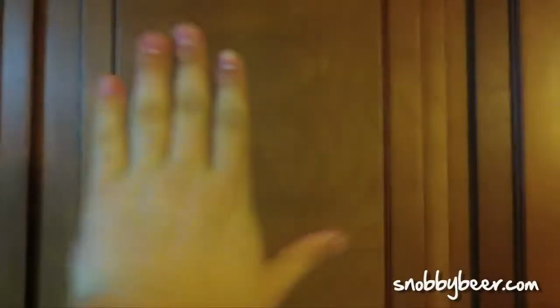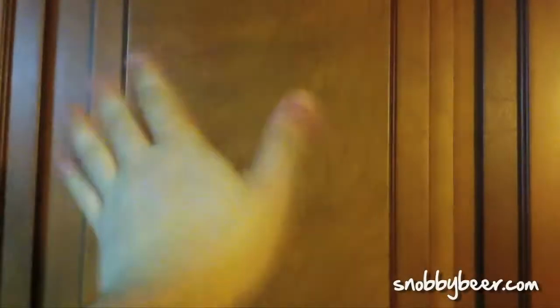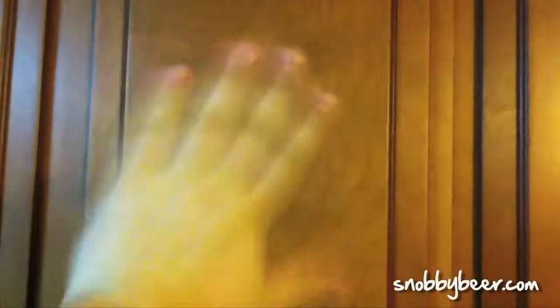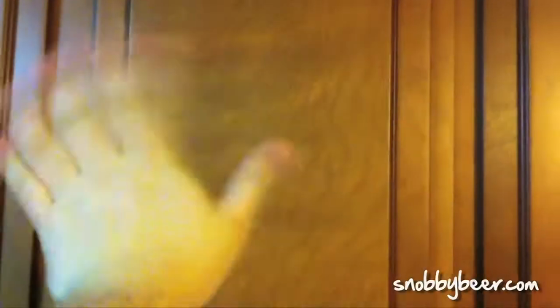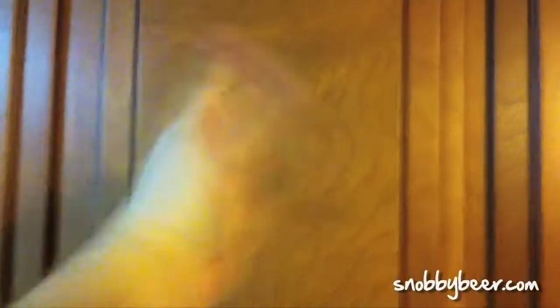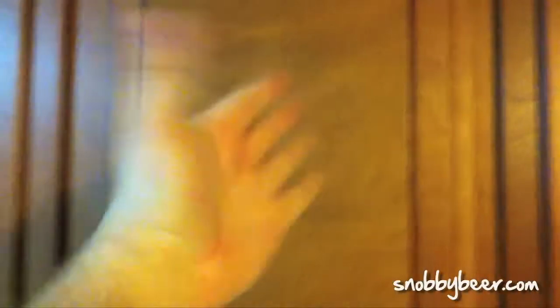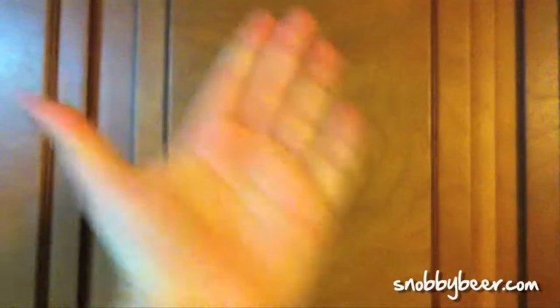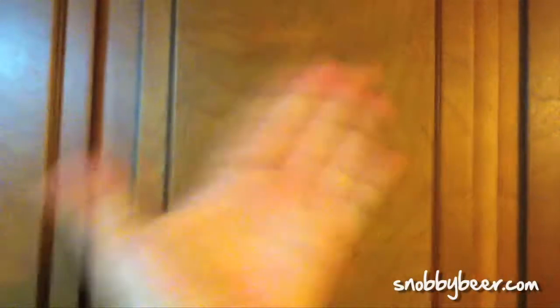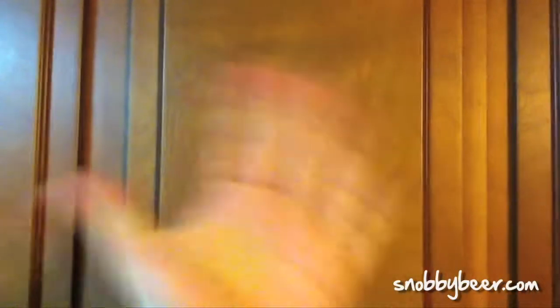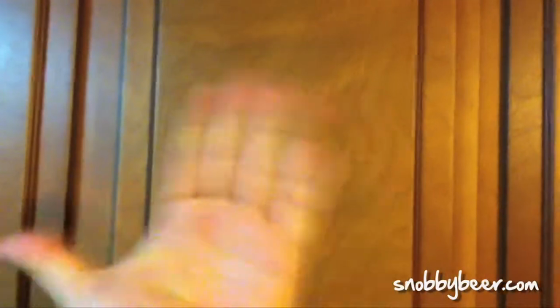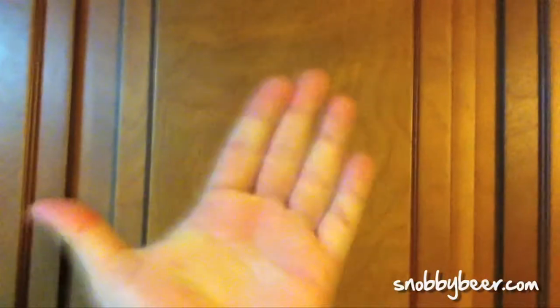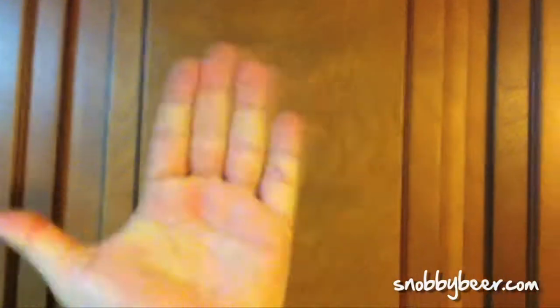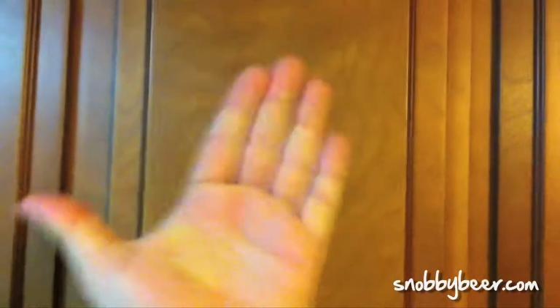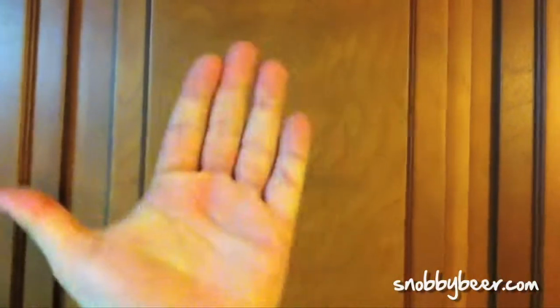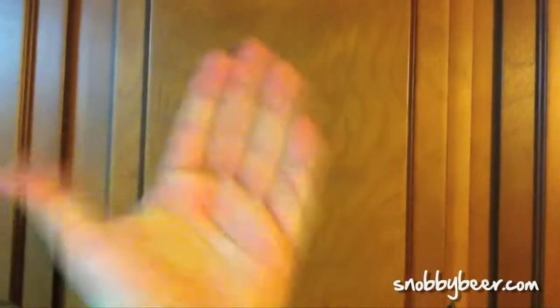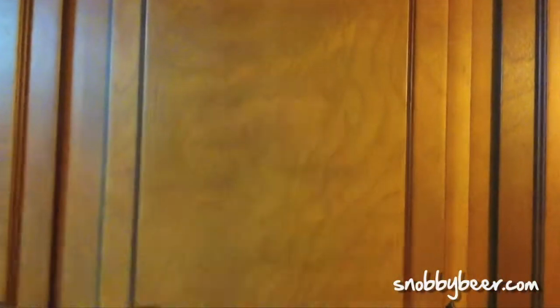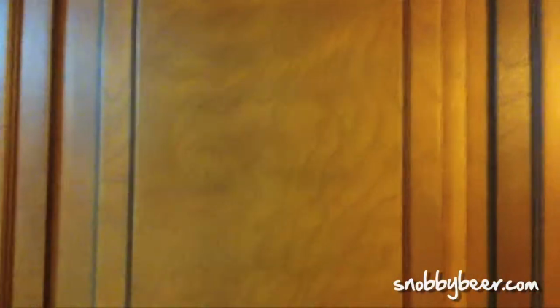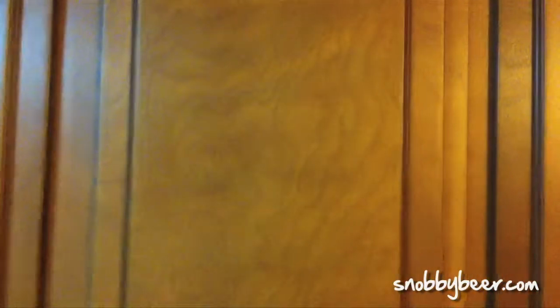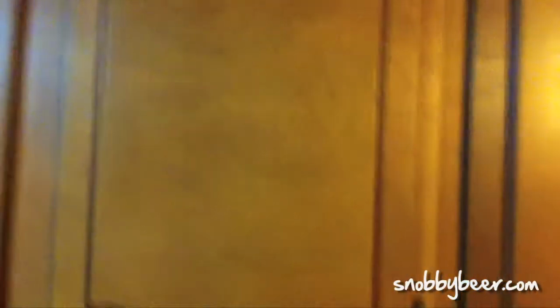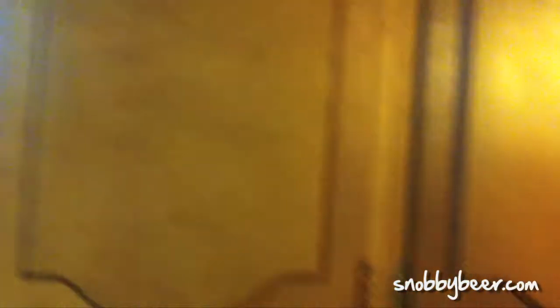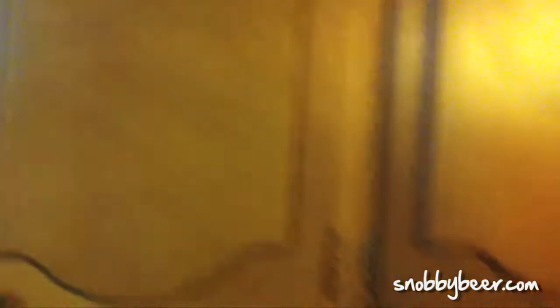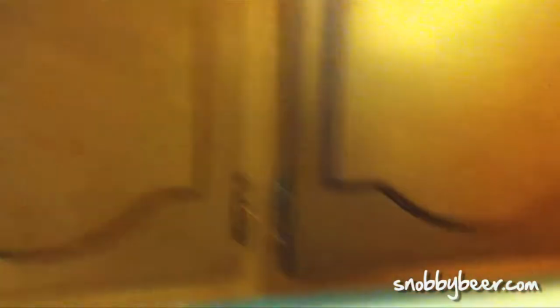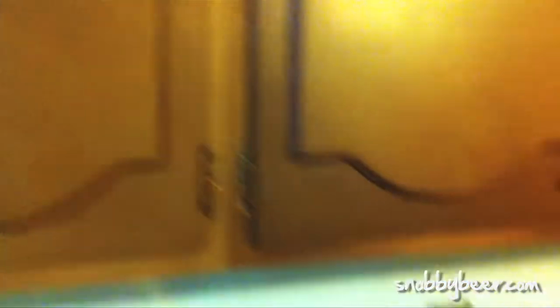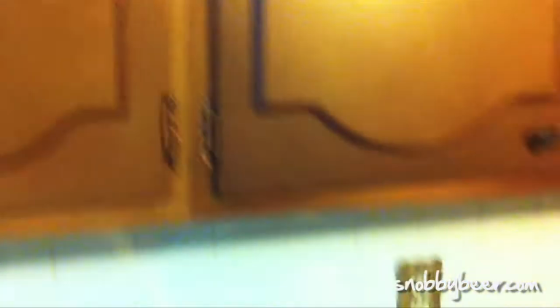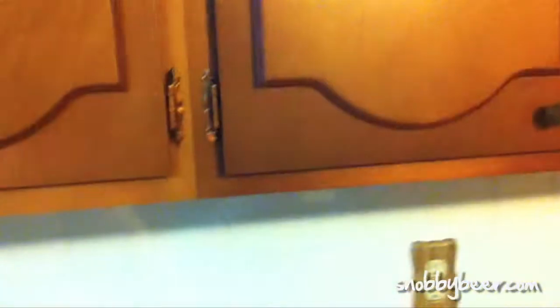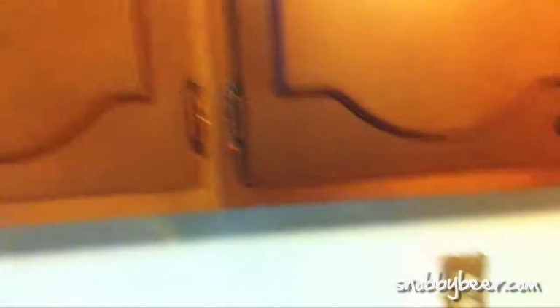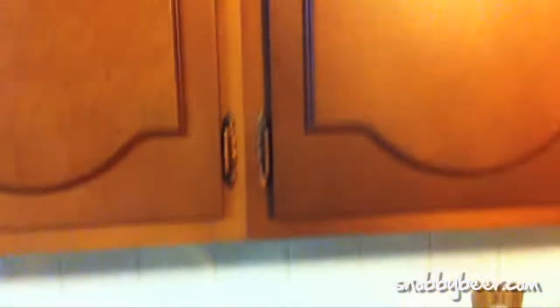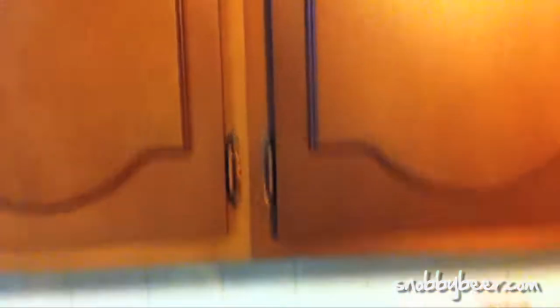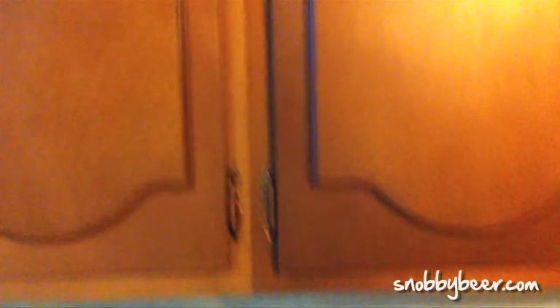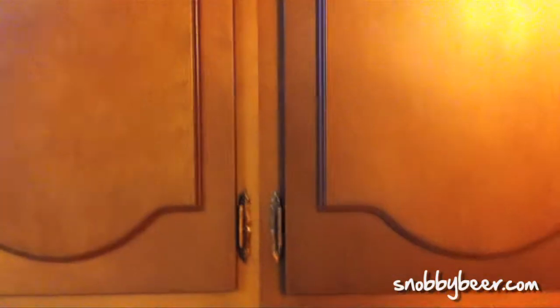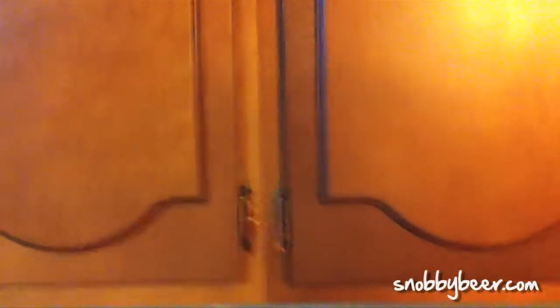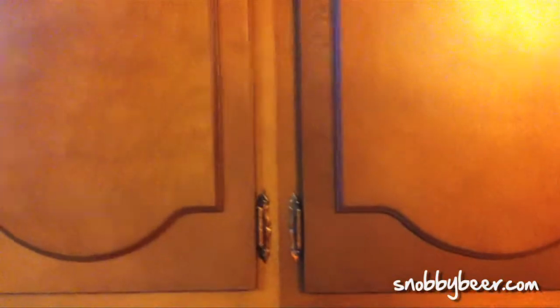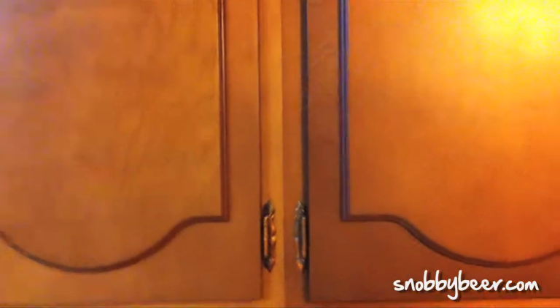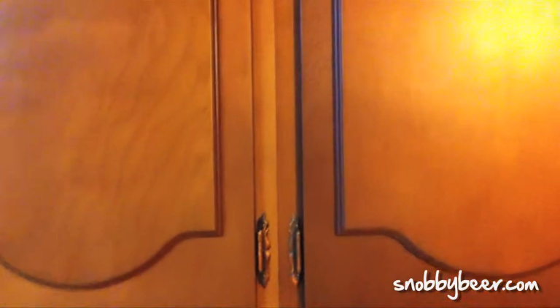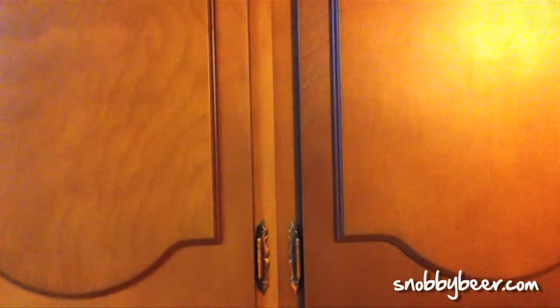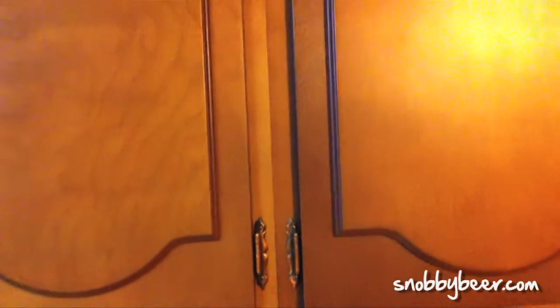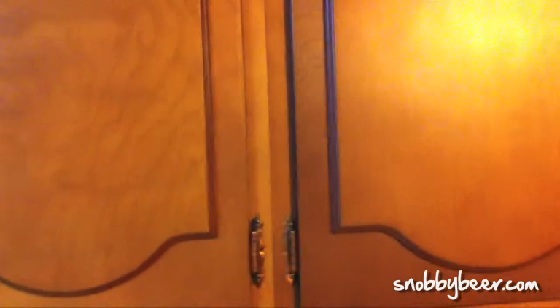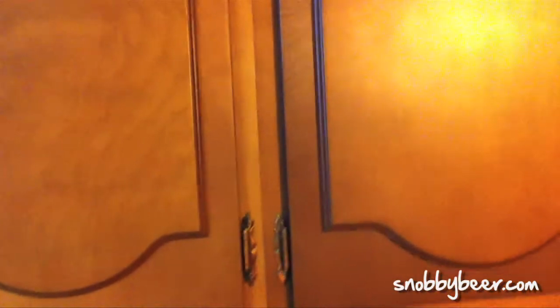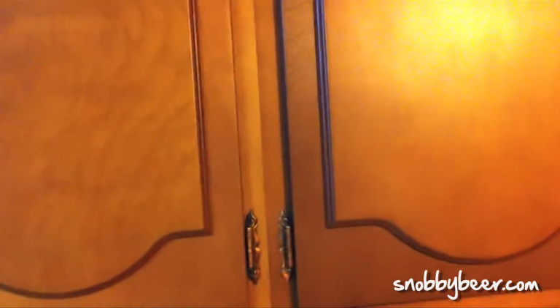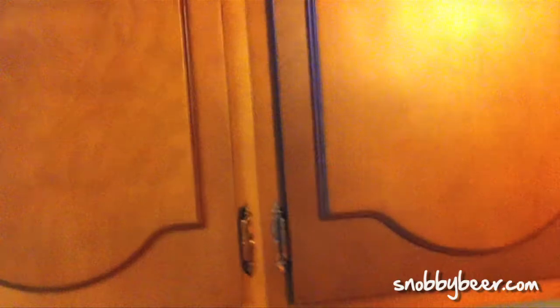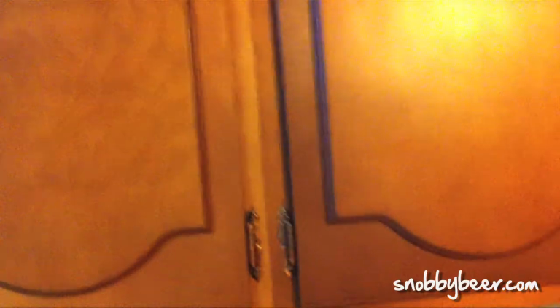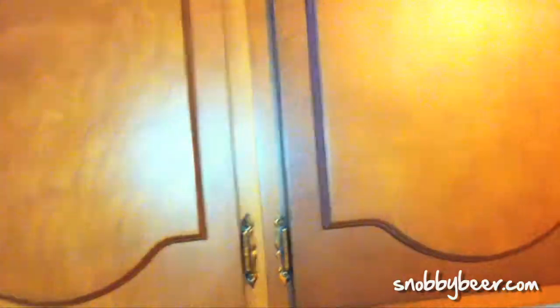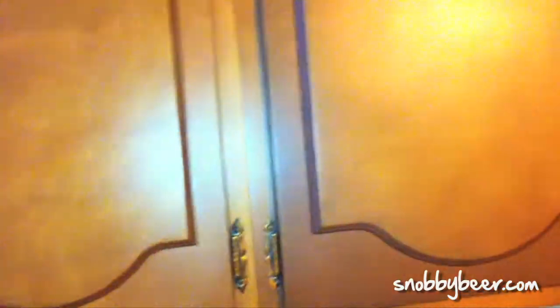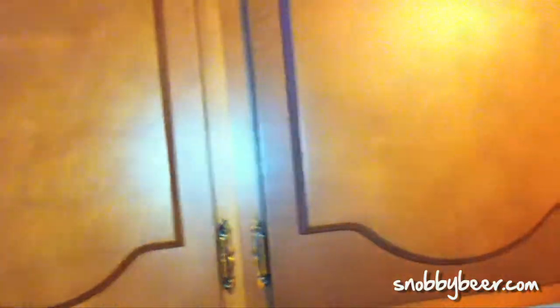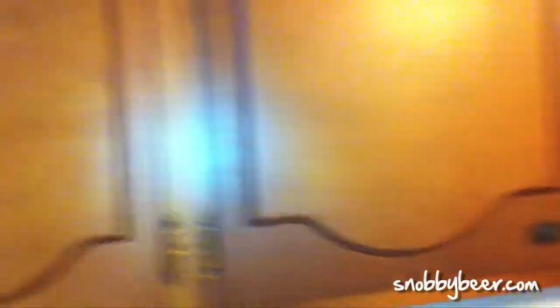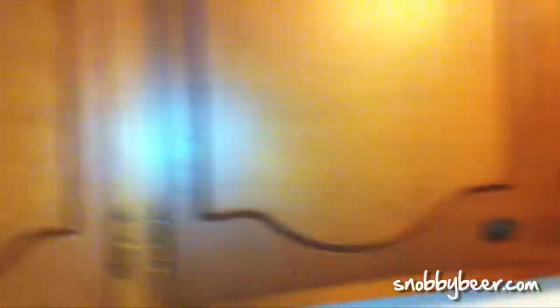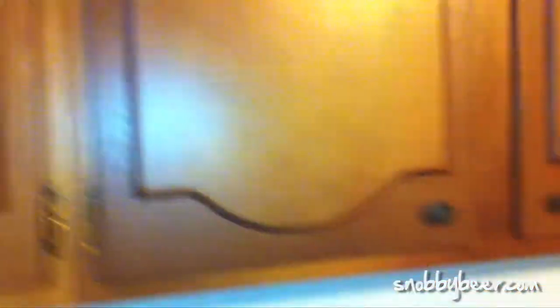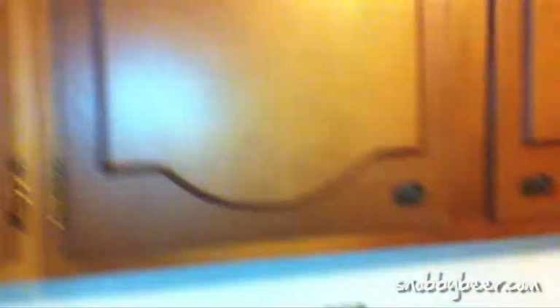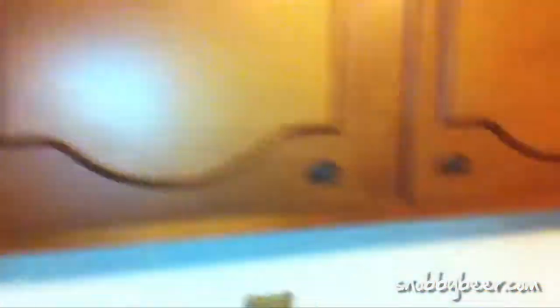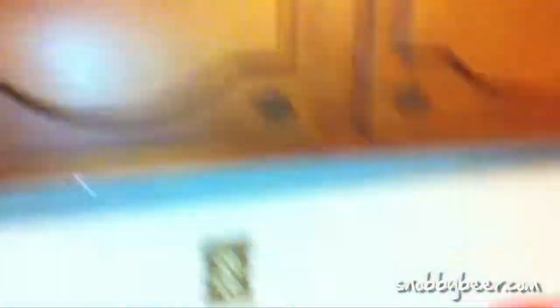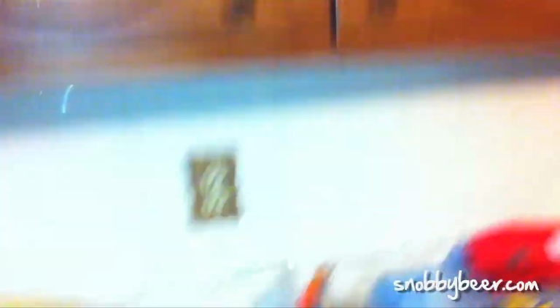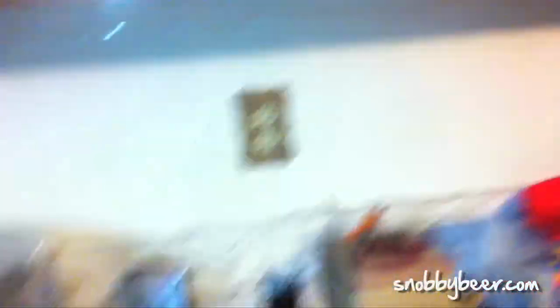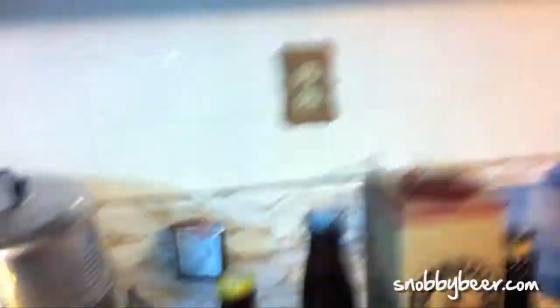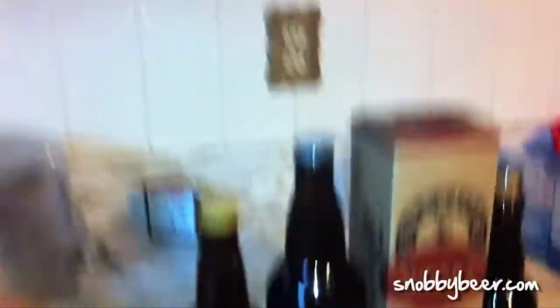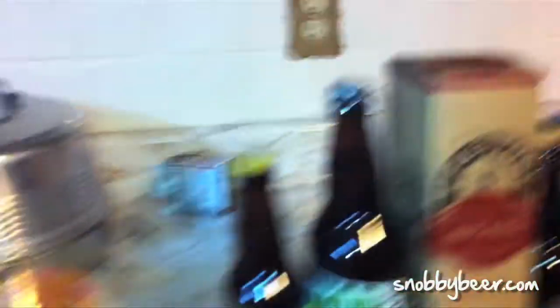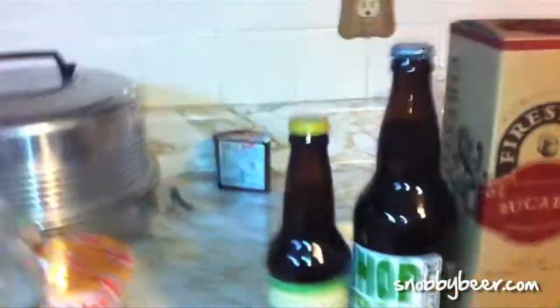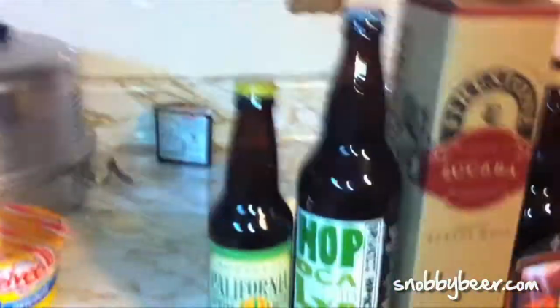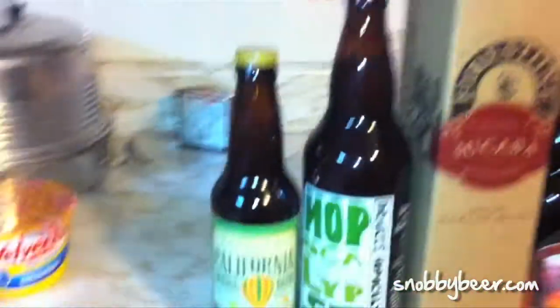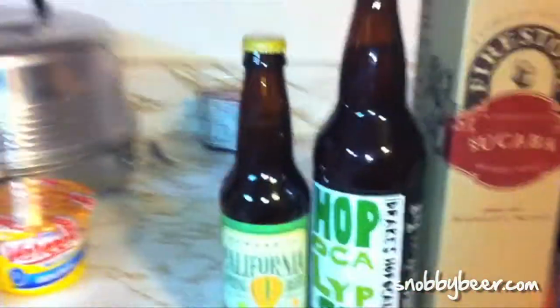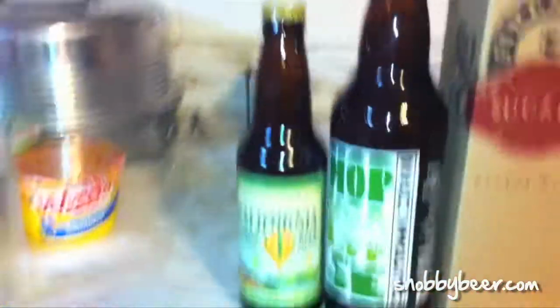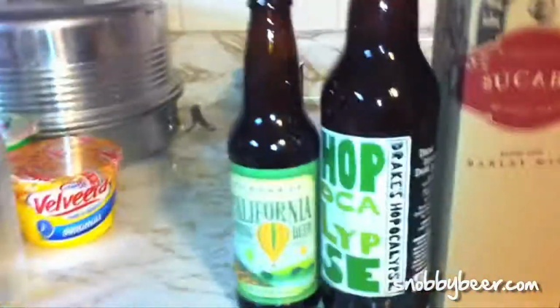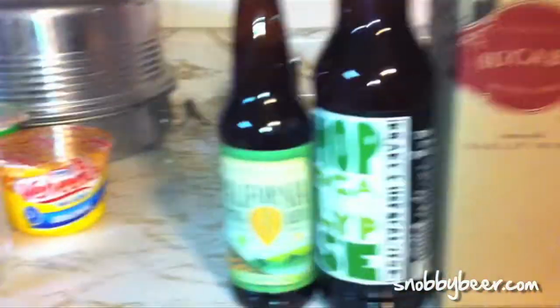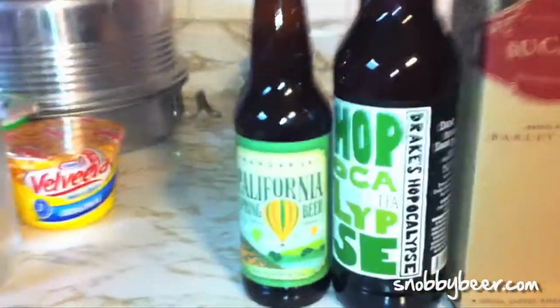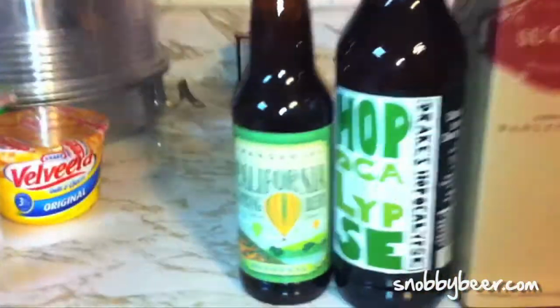Hi guys, it's Max with Snobby Beer, and we've got some beer mail. So let's get right into it.